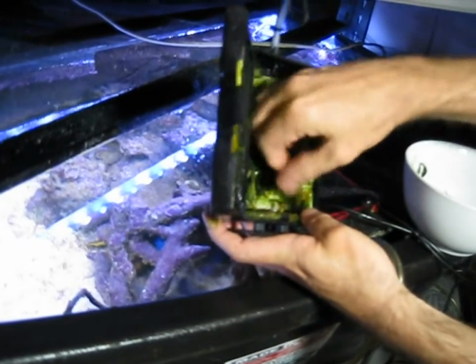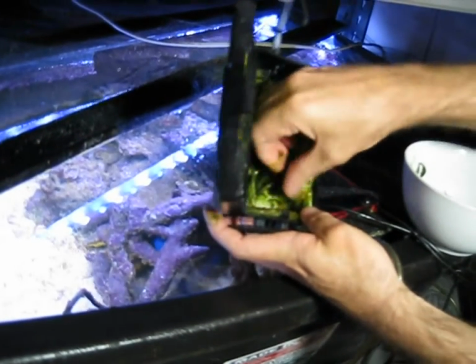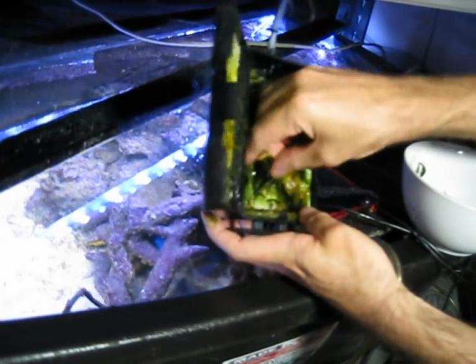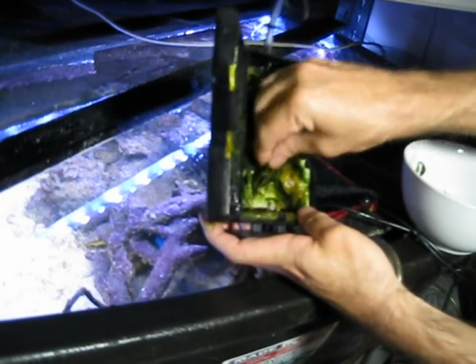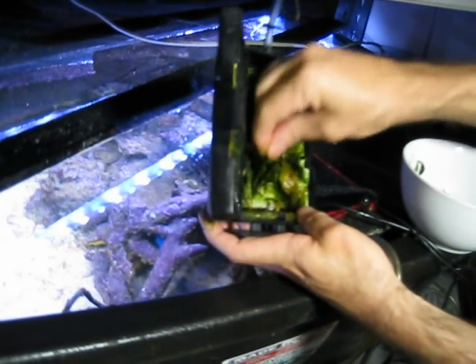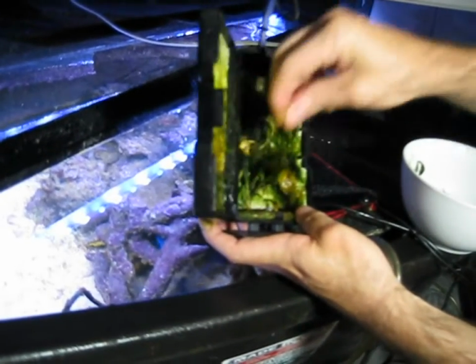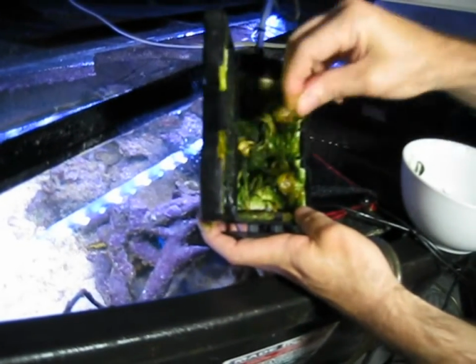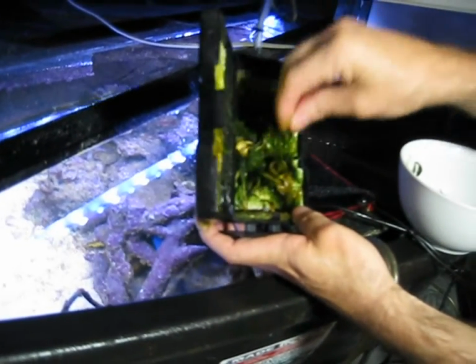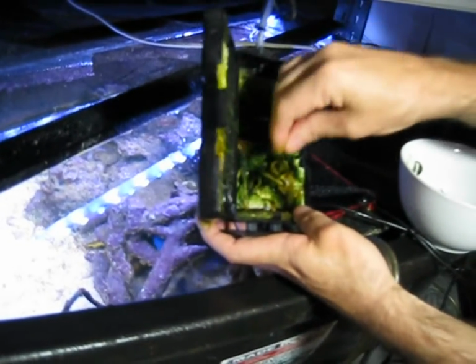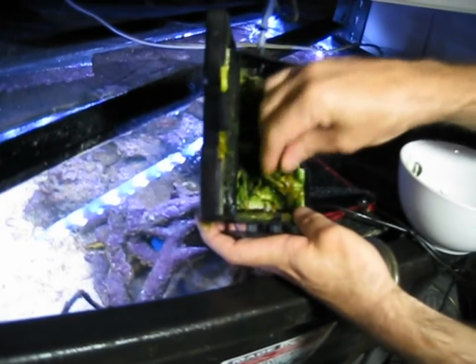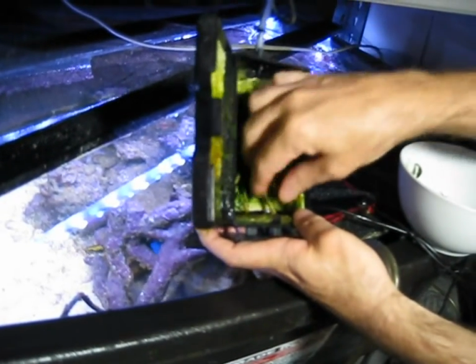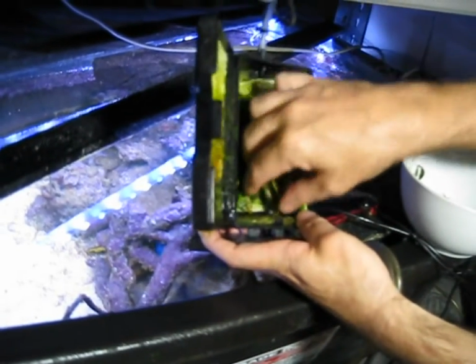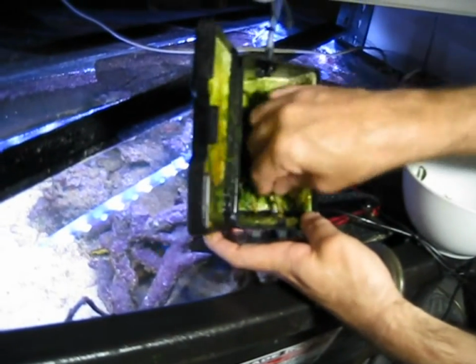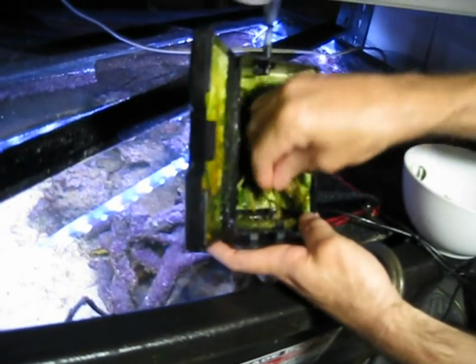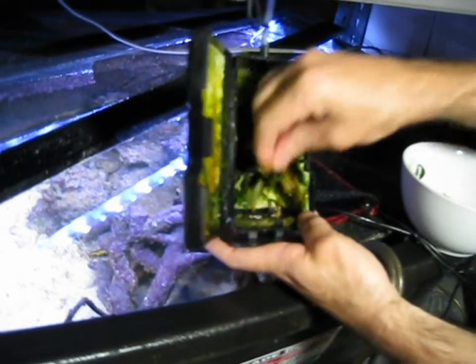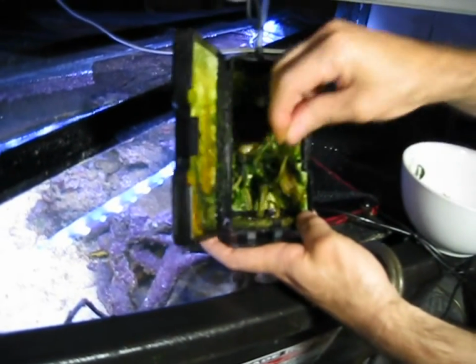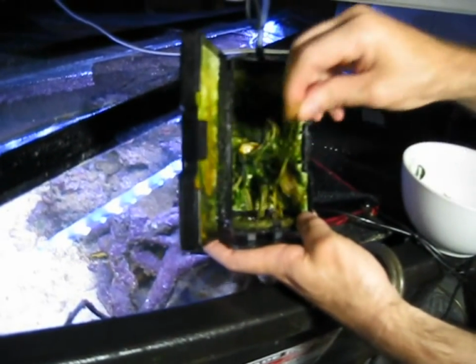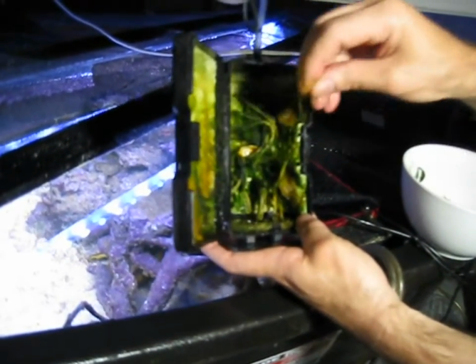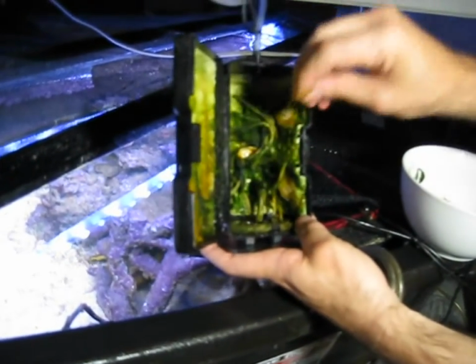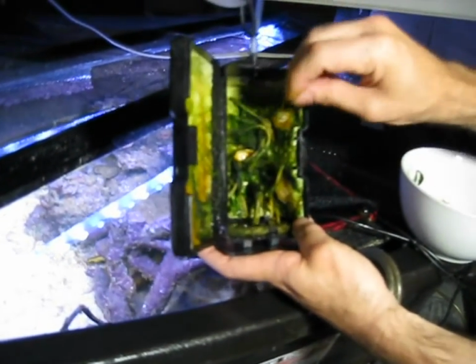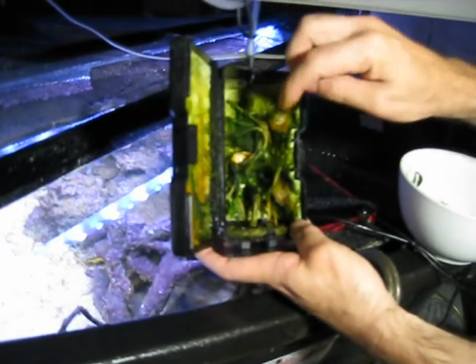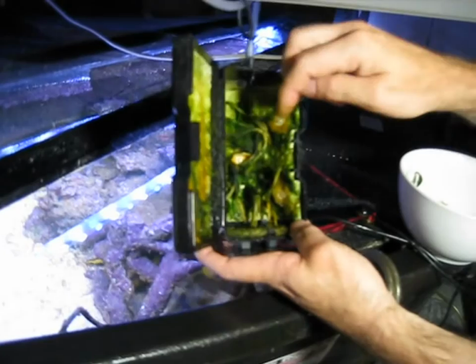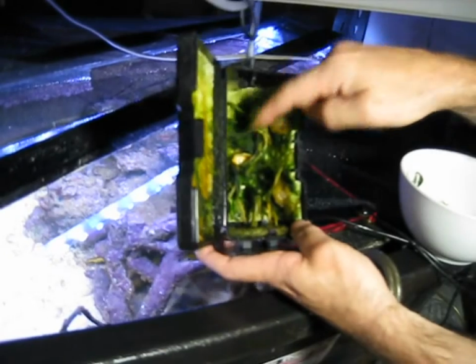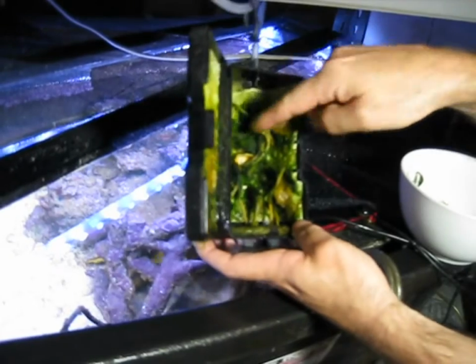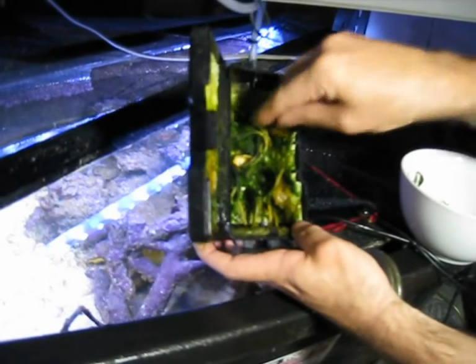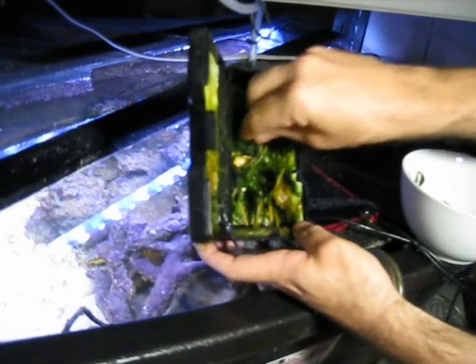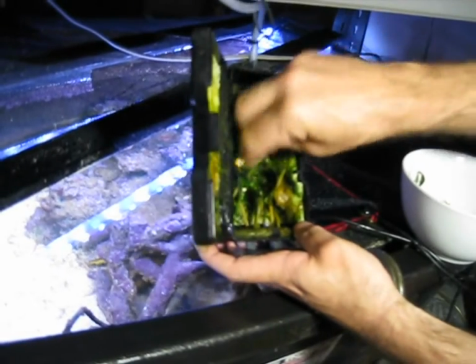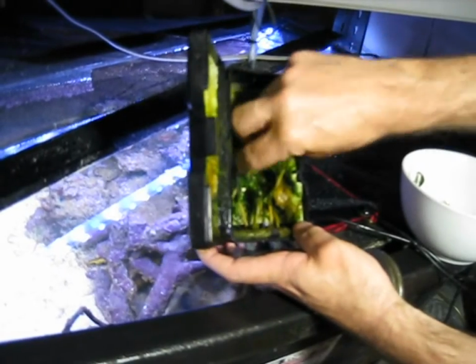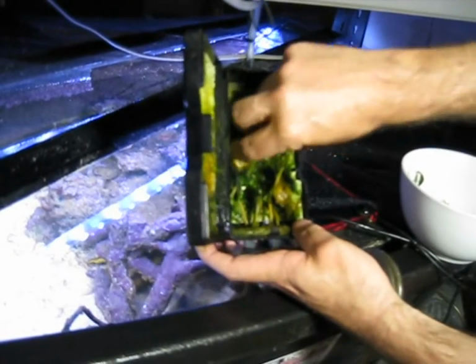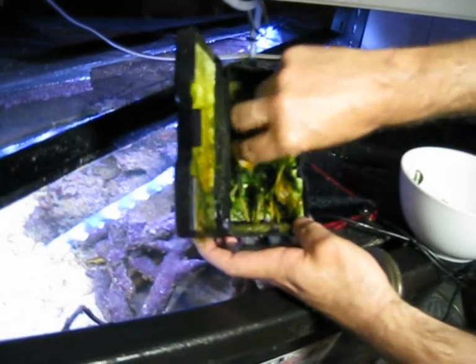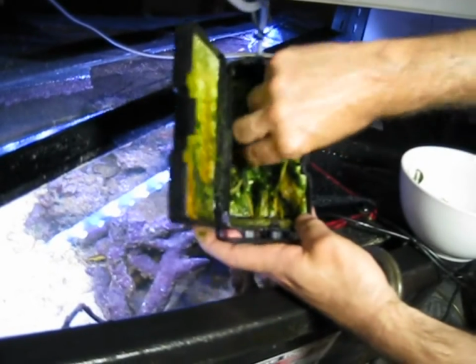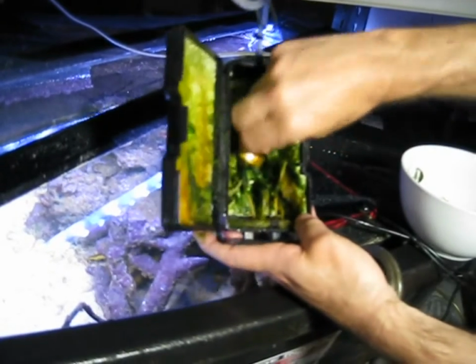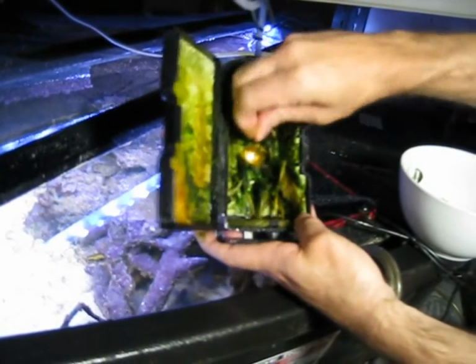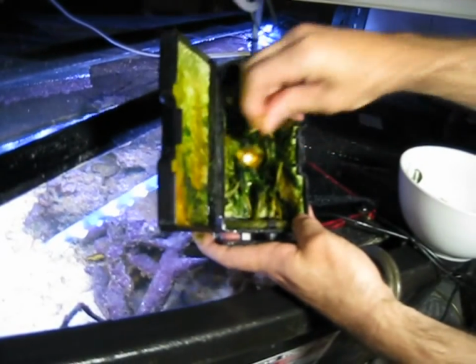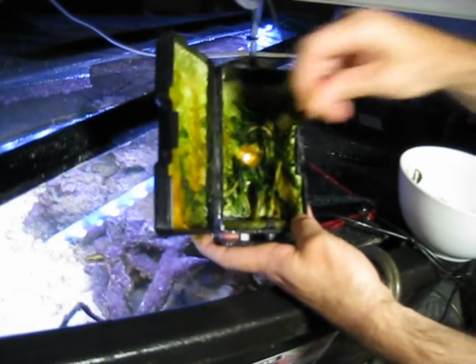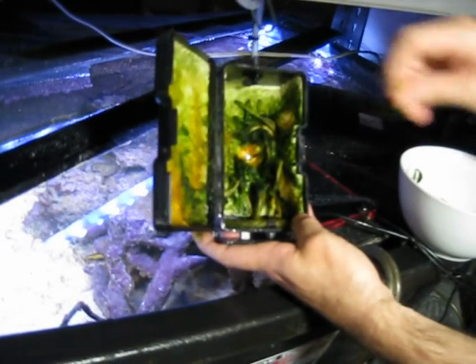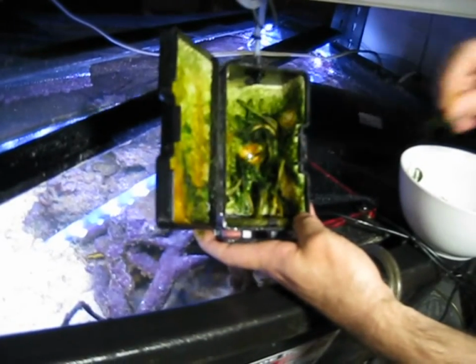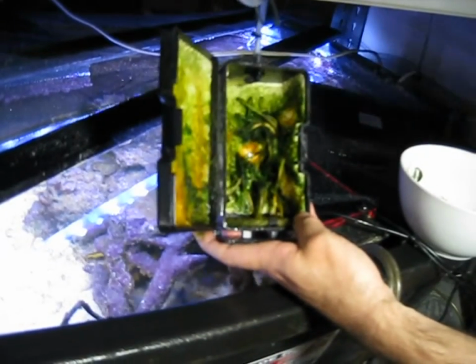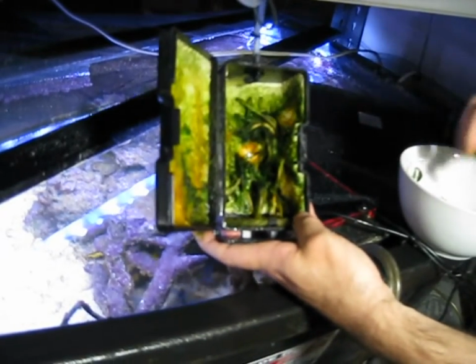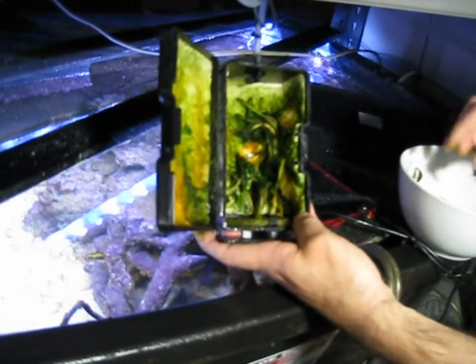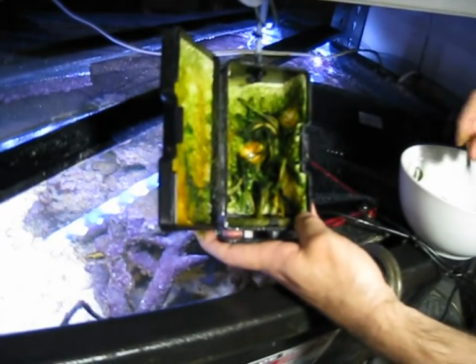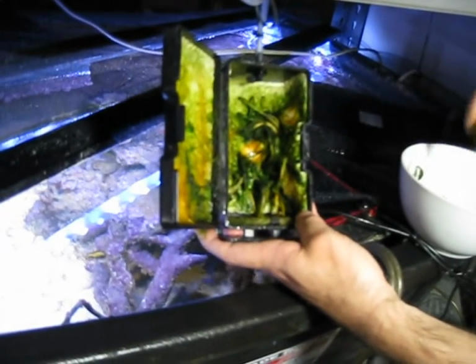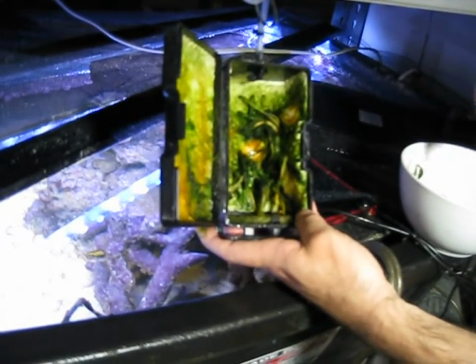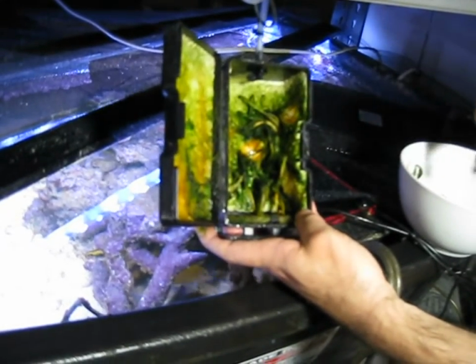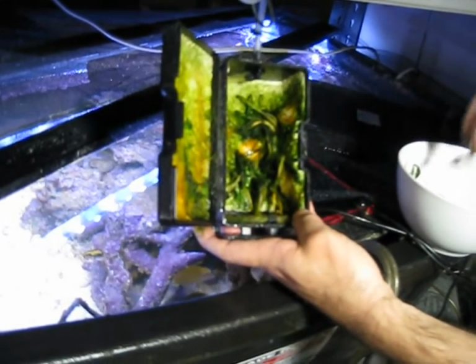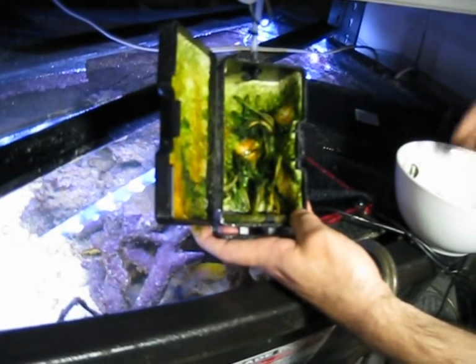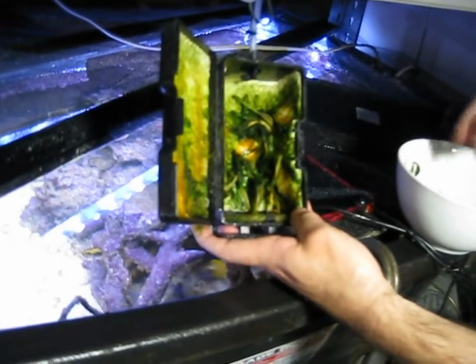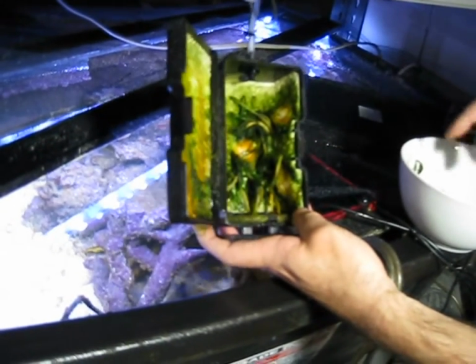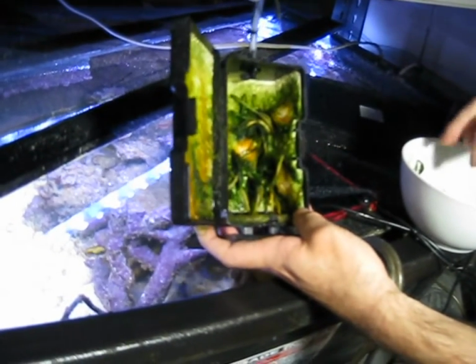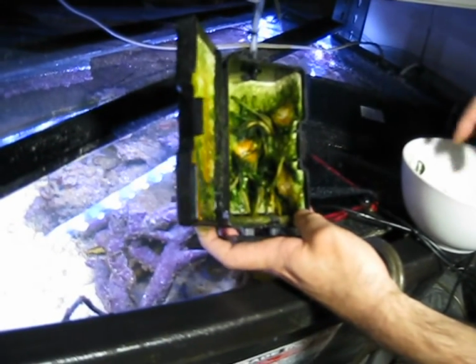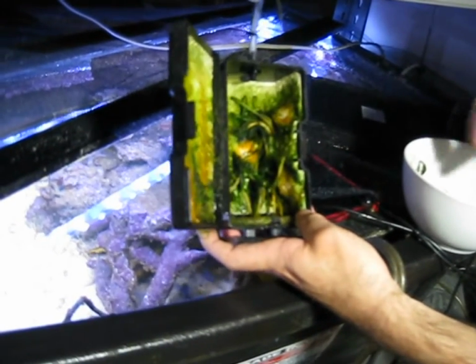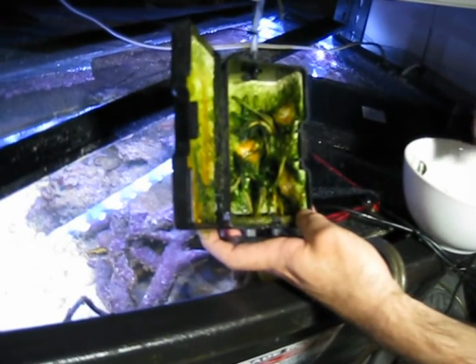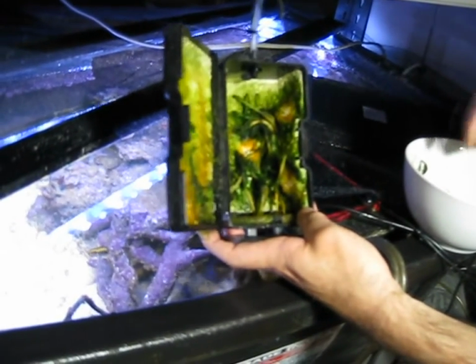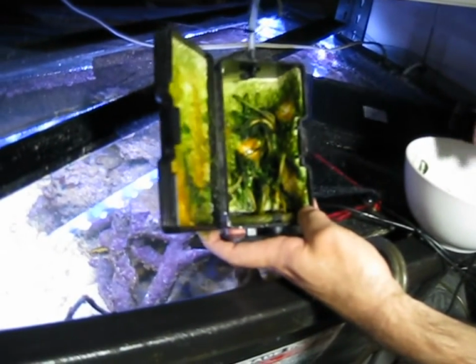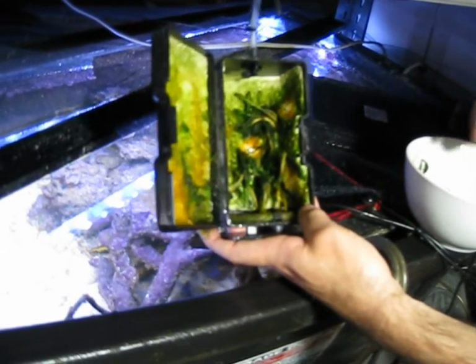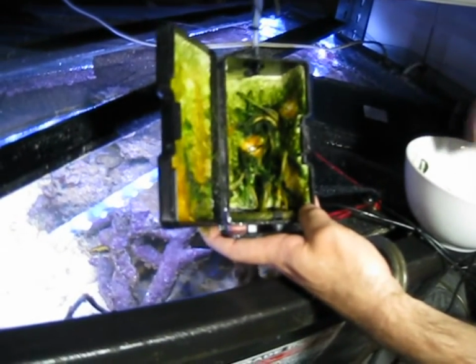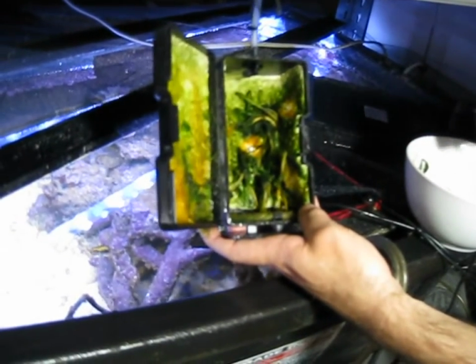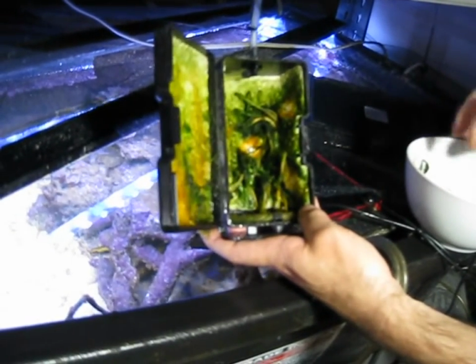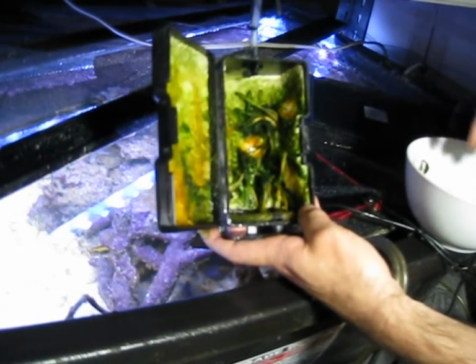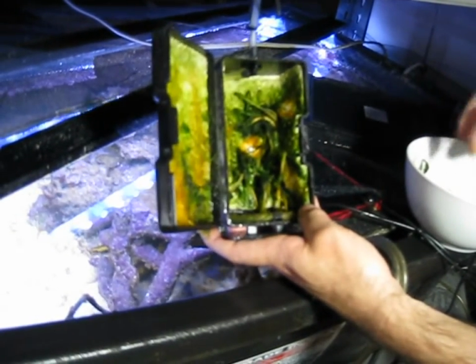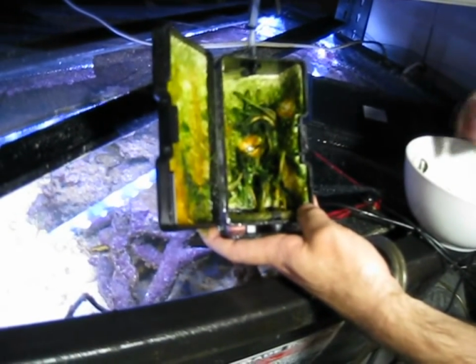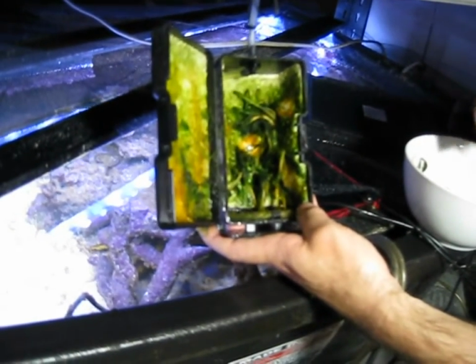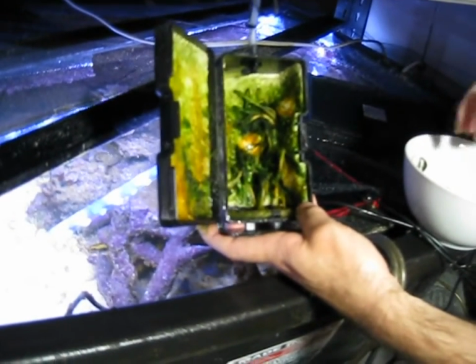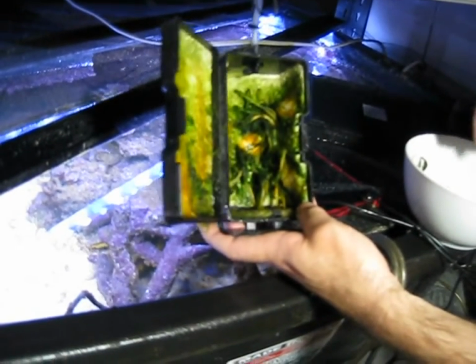This is sticking pretty strong to the strings — I can't really get it all off. And you don't really want to get it all off.